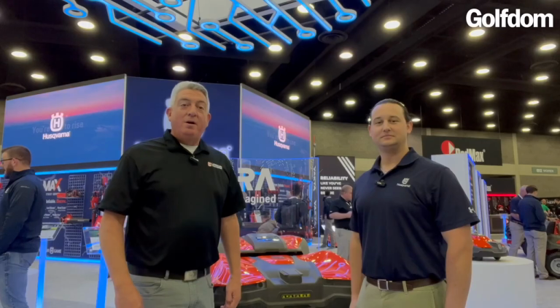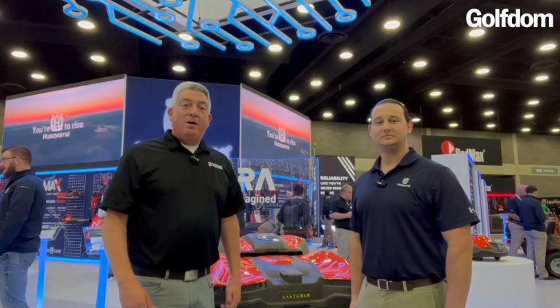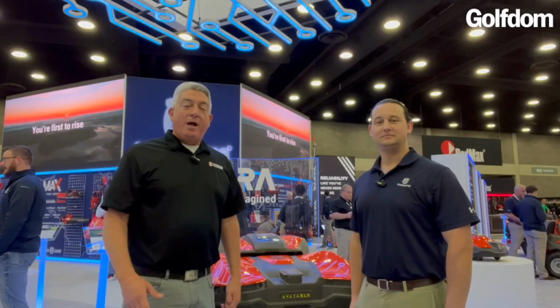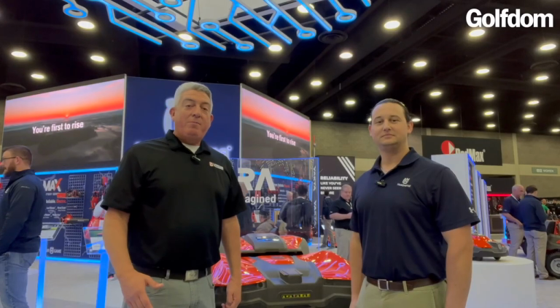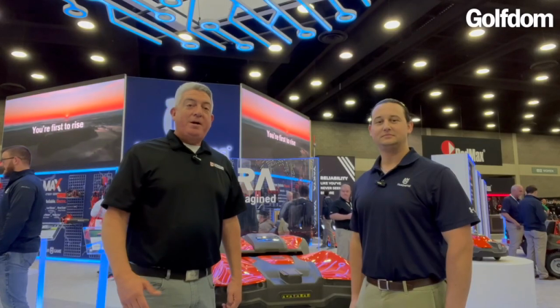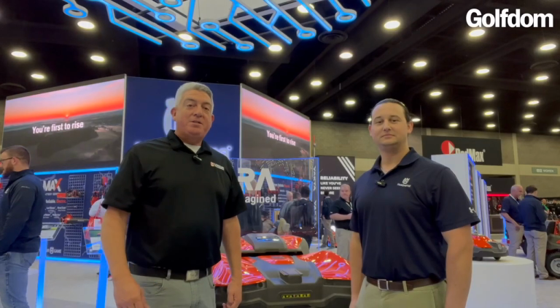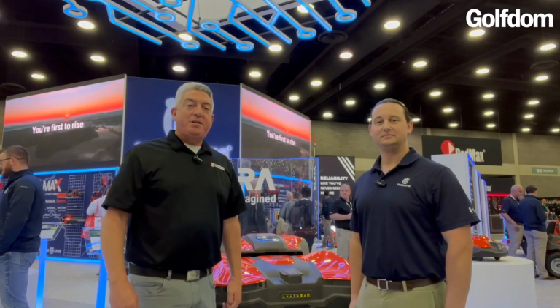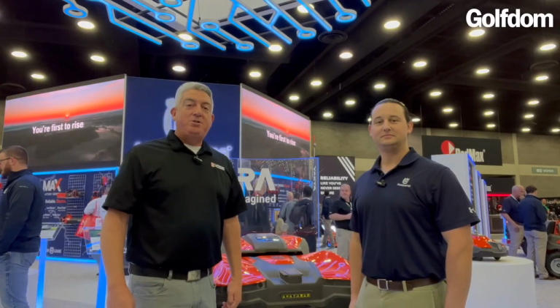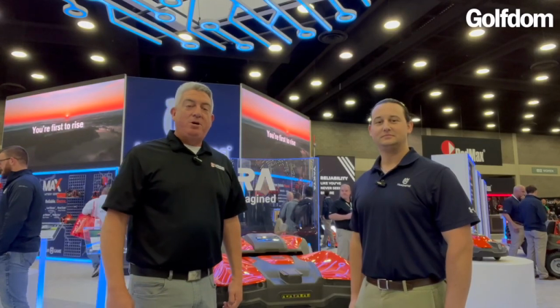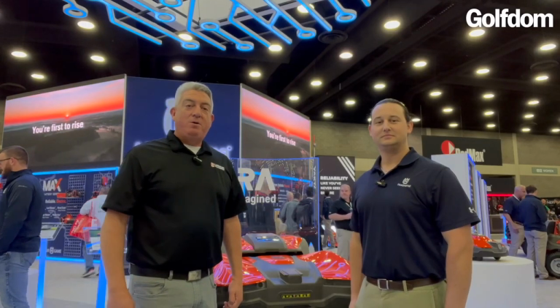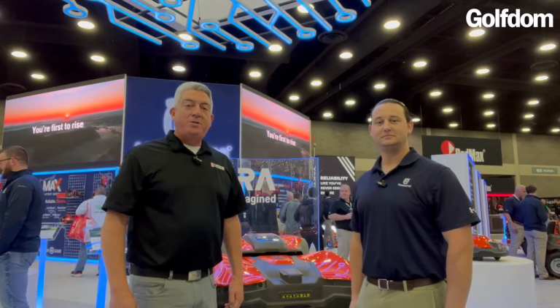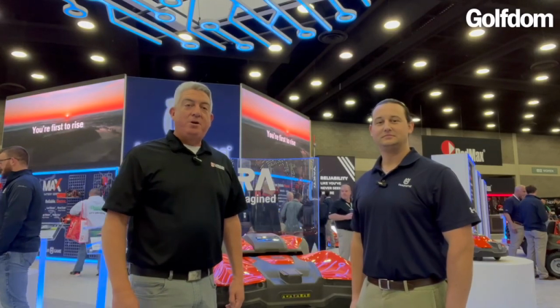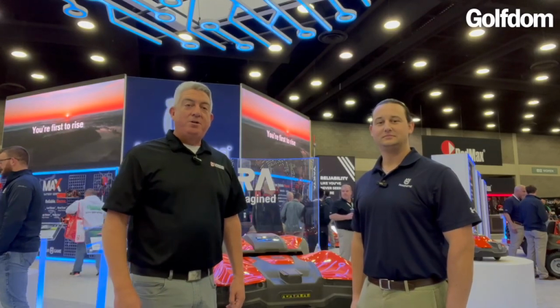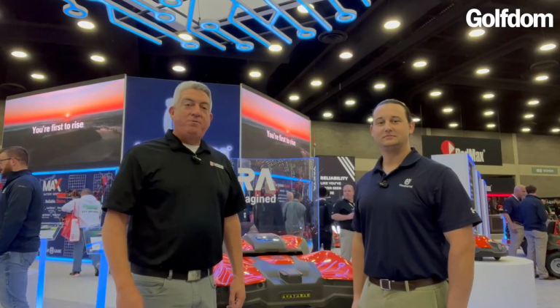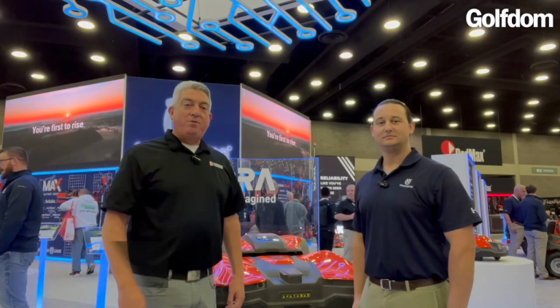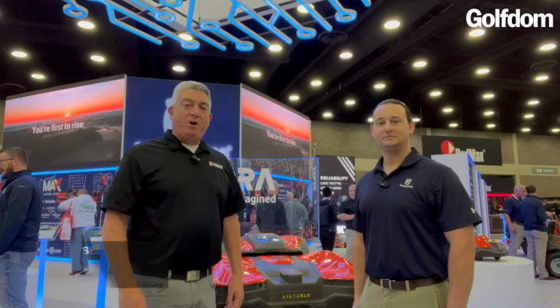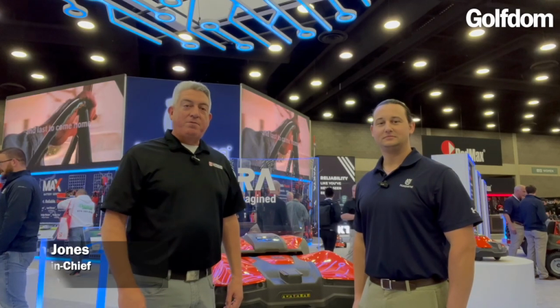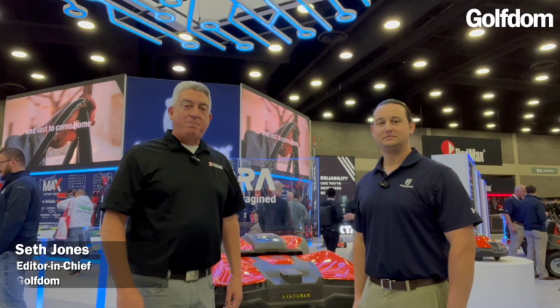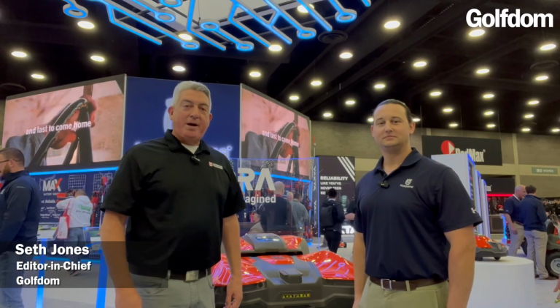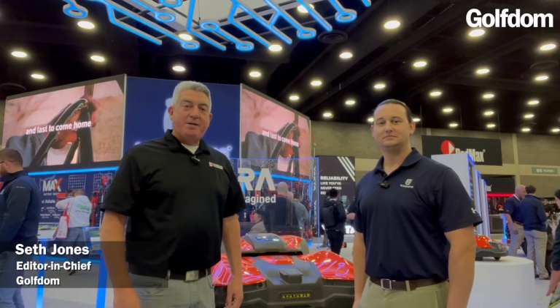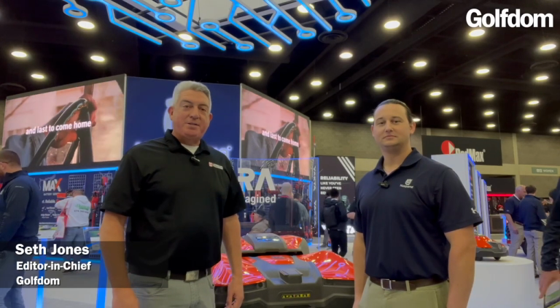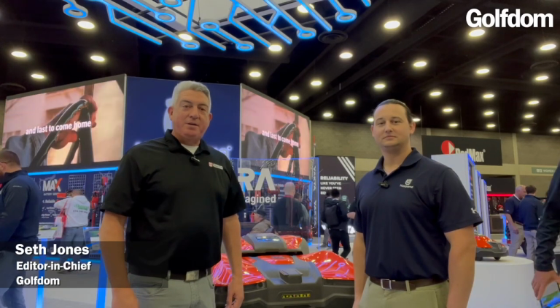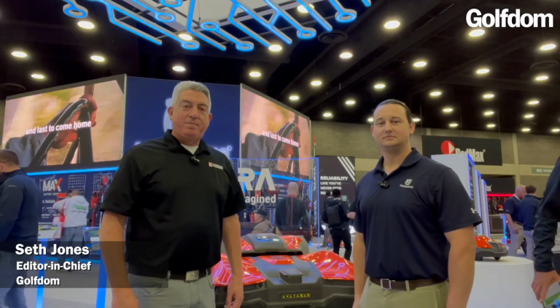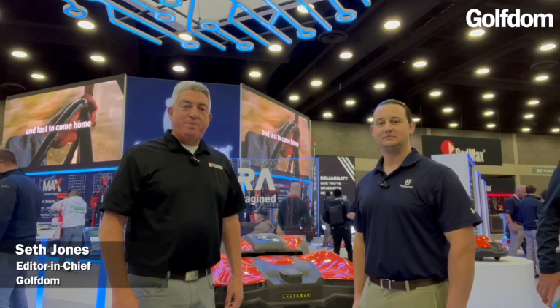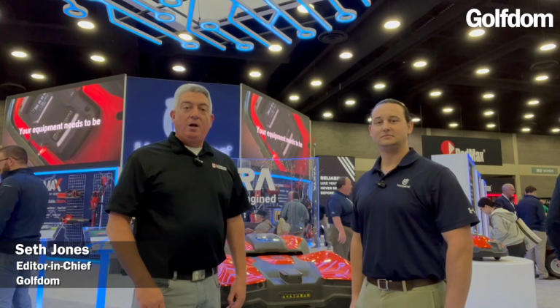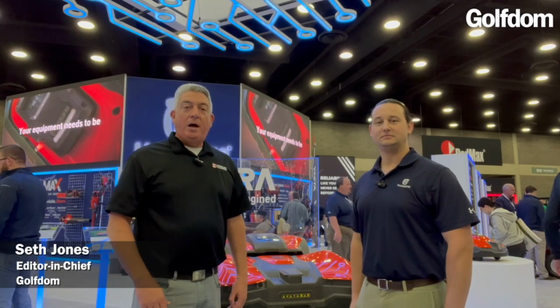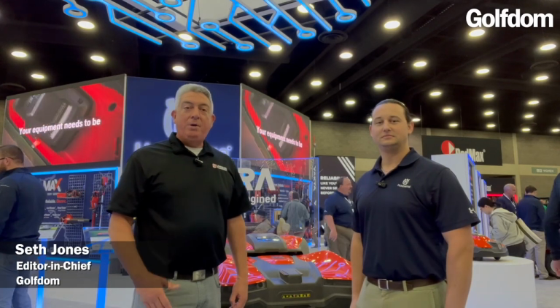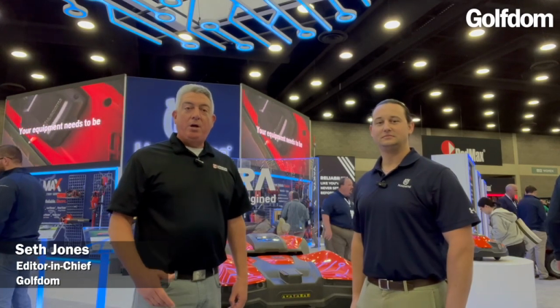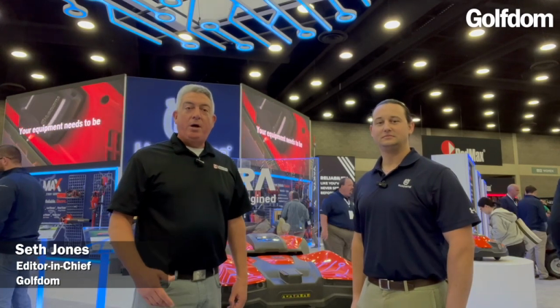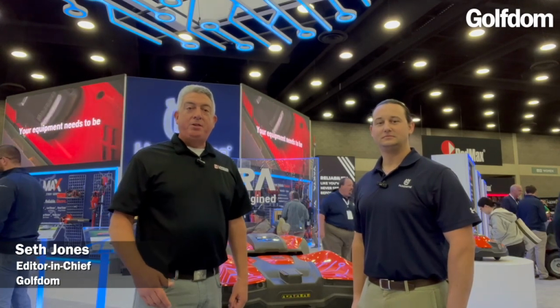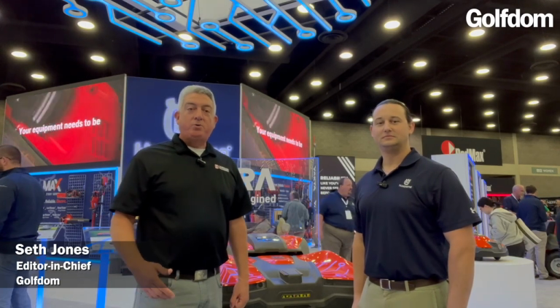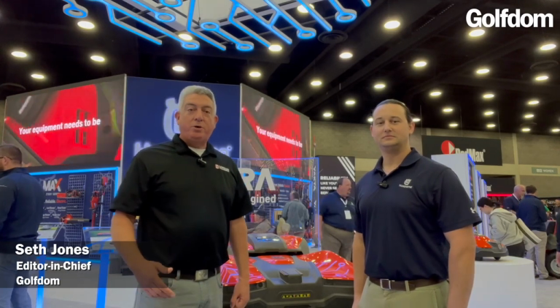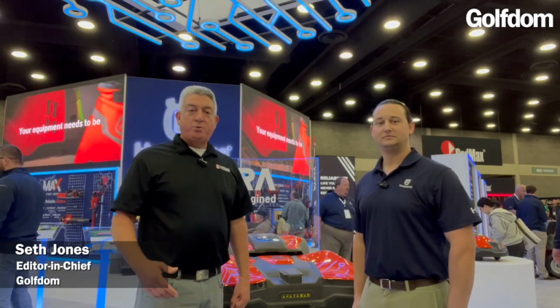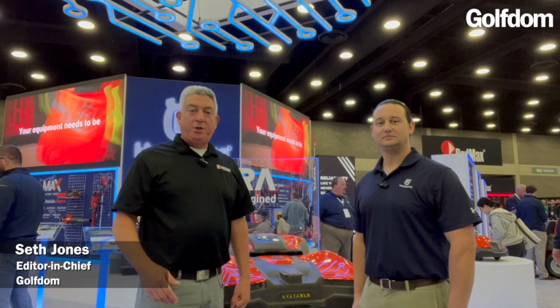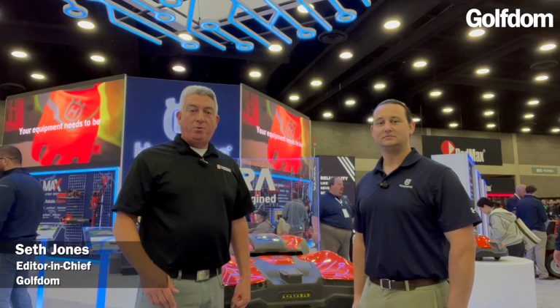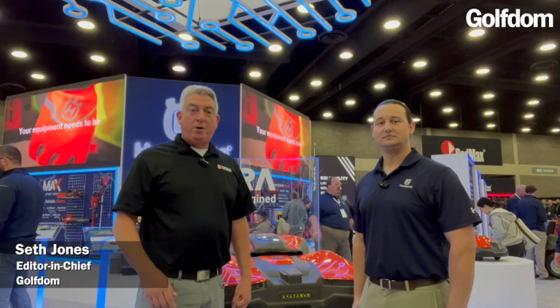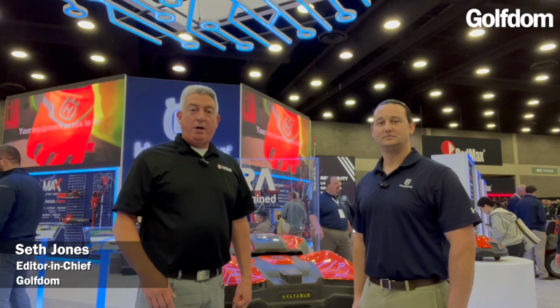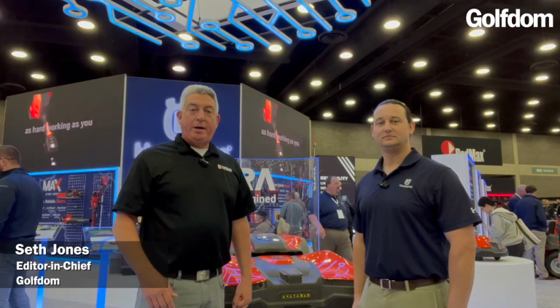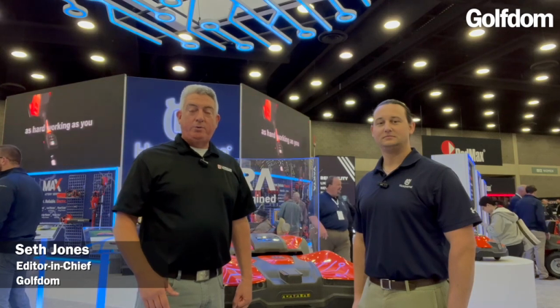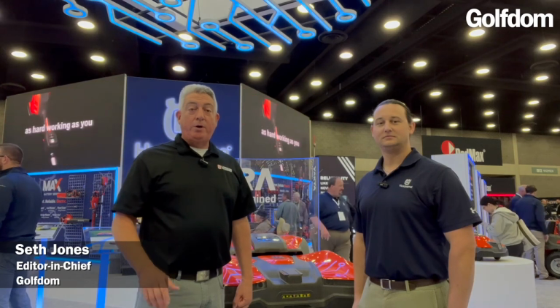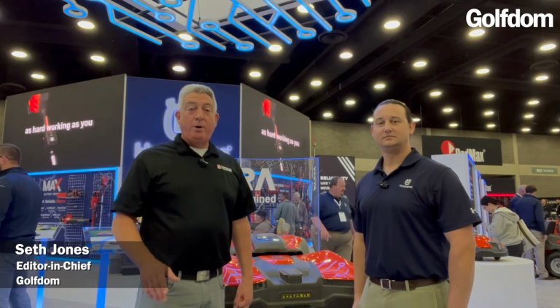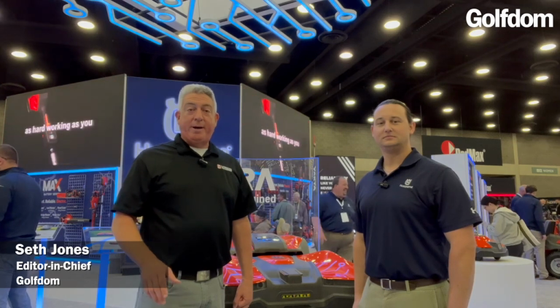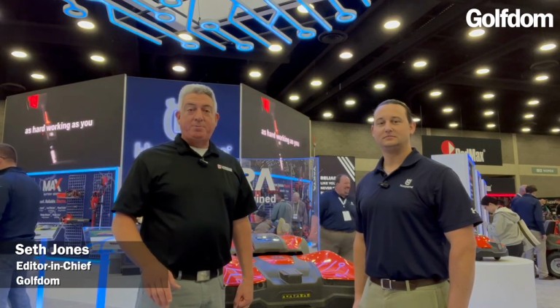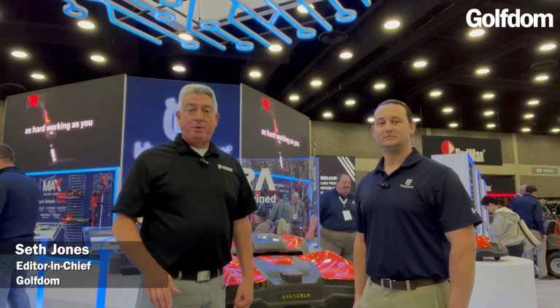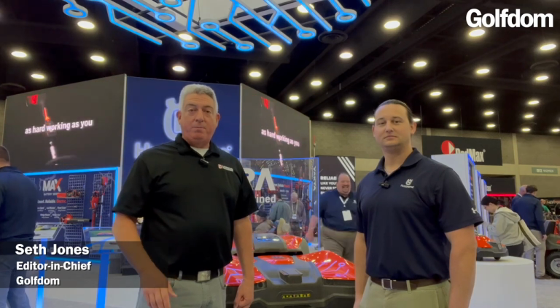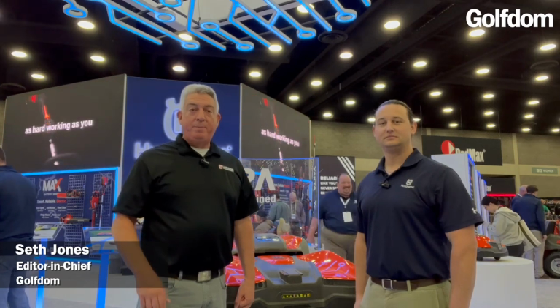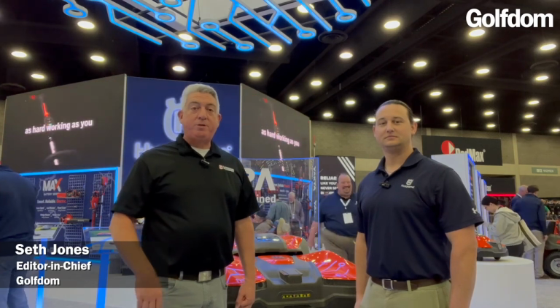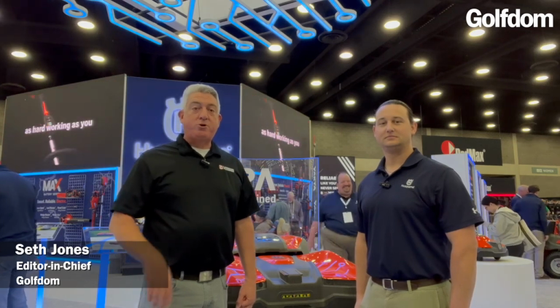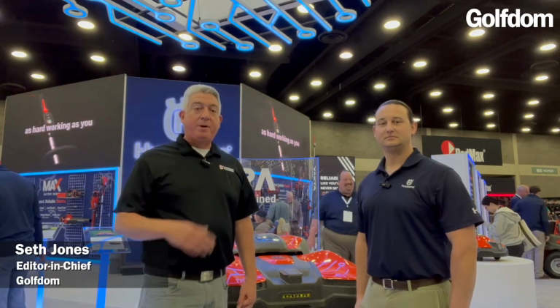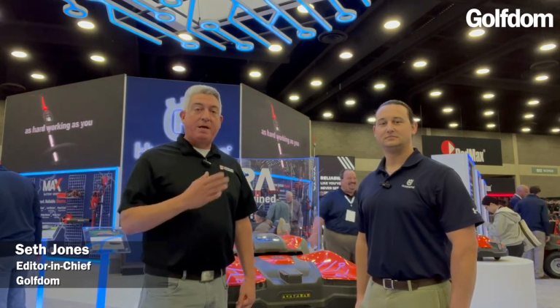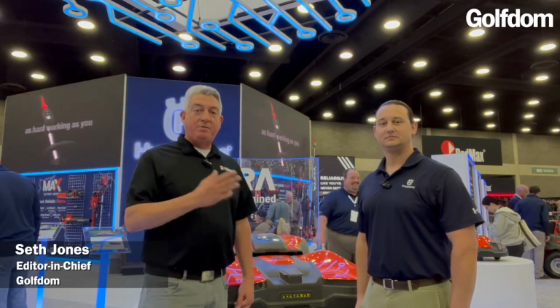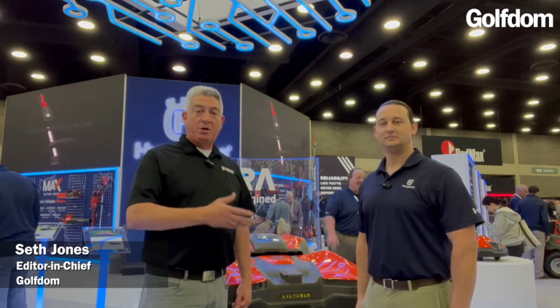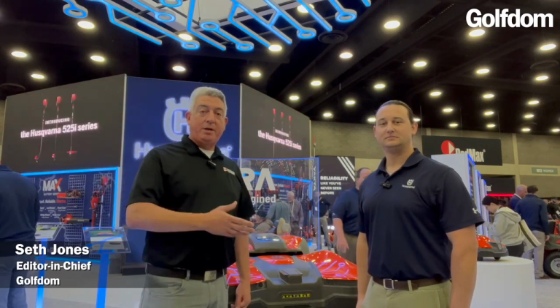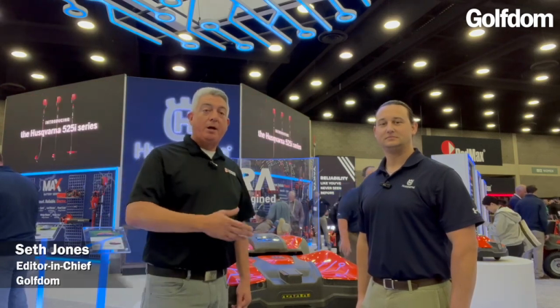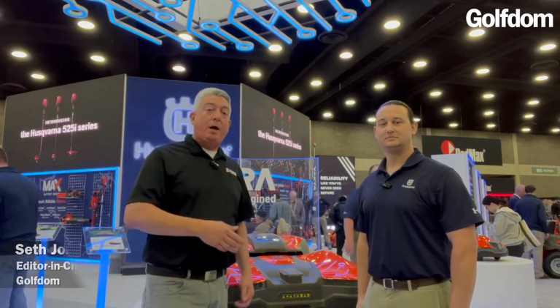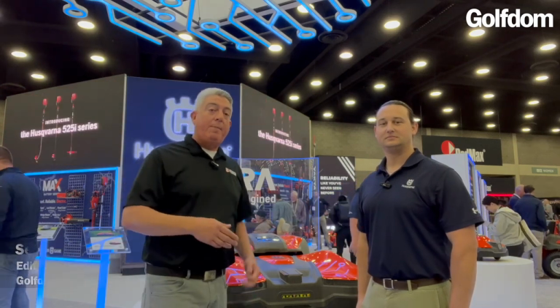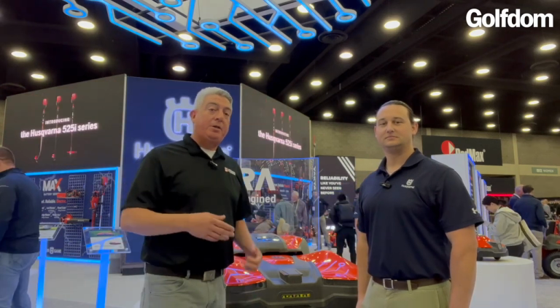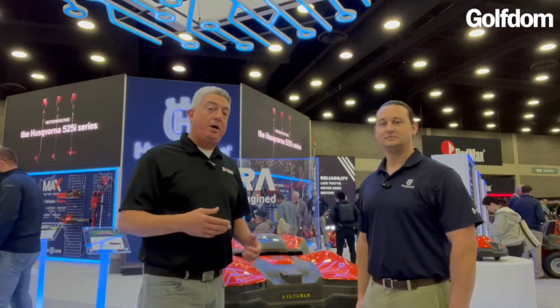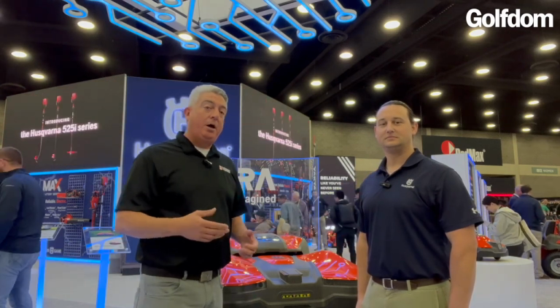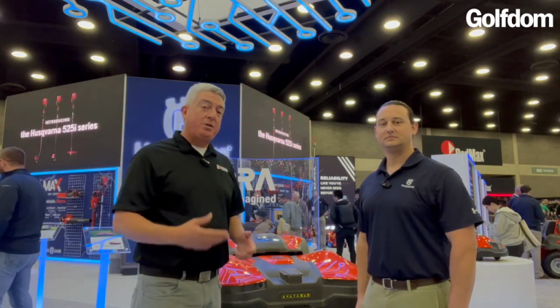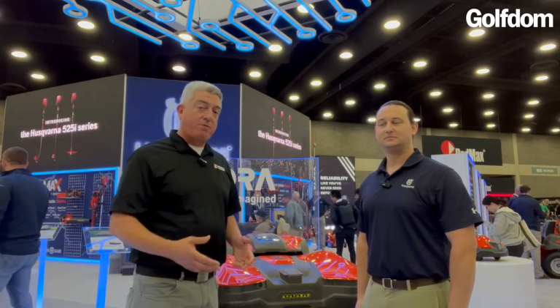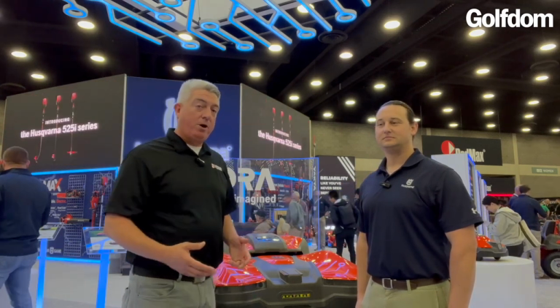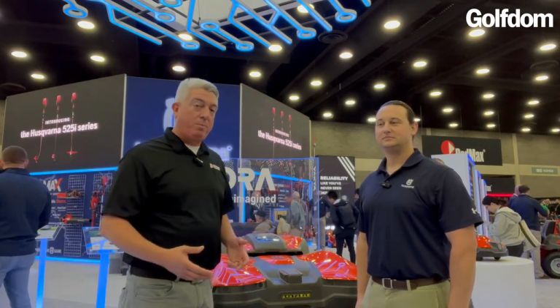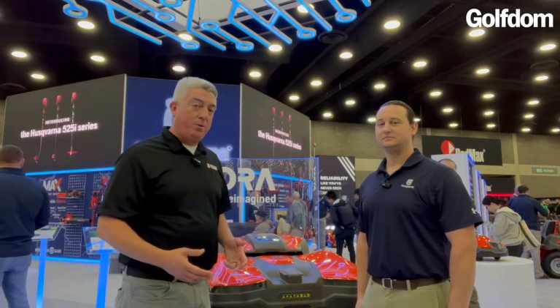Hey everybody, it's Seth Jones, editor-in-chief of Golfton Magazine. I'm here at the 2023 Equip Expo. I'm being joined by Kevin Kalika. I'm at the Husqvarna booth.